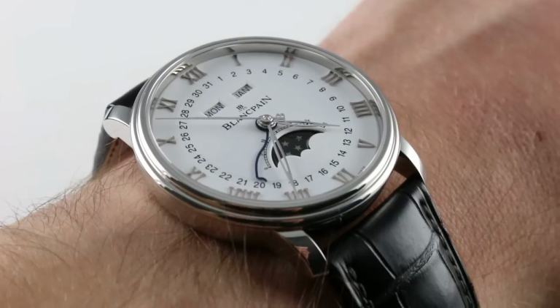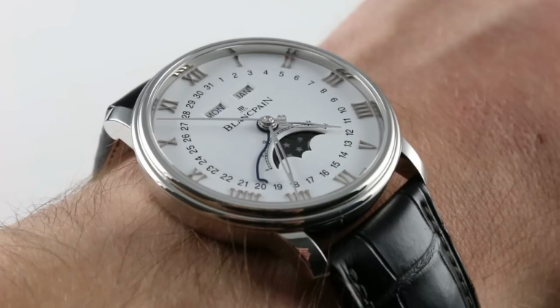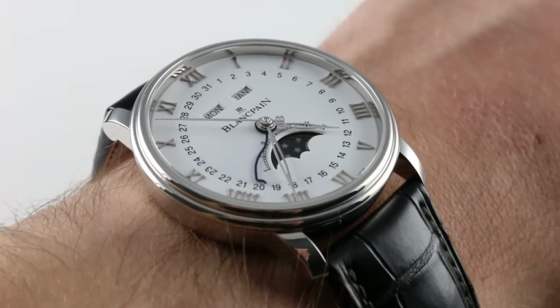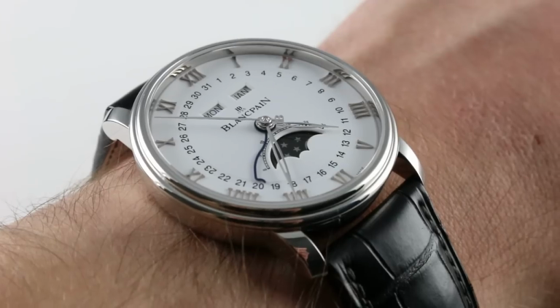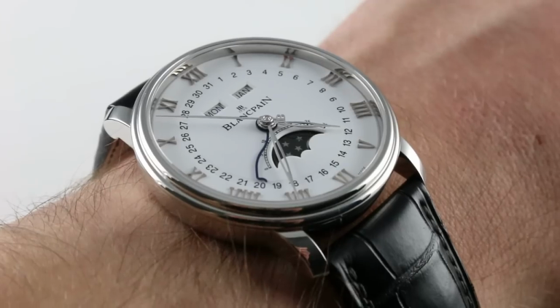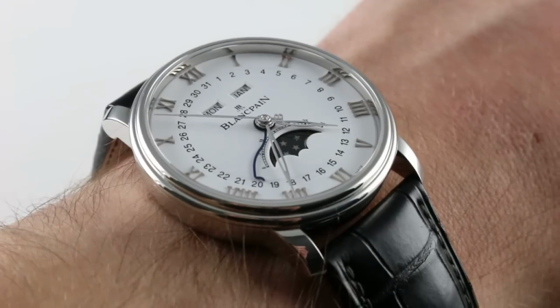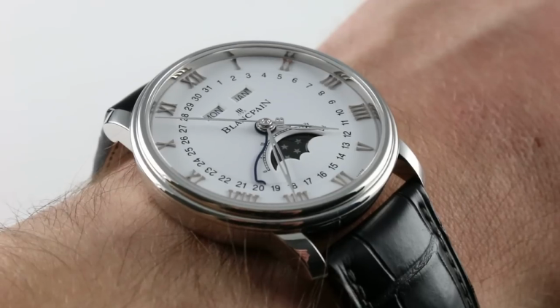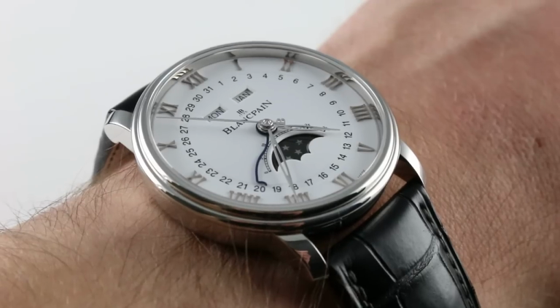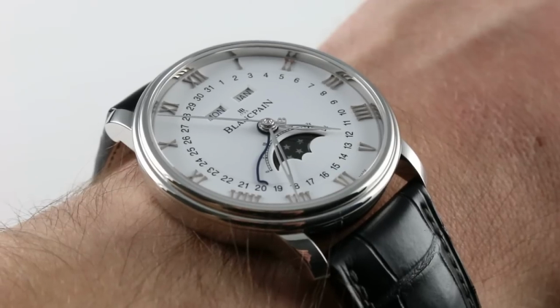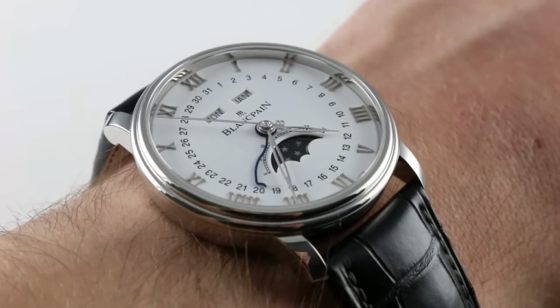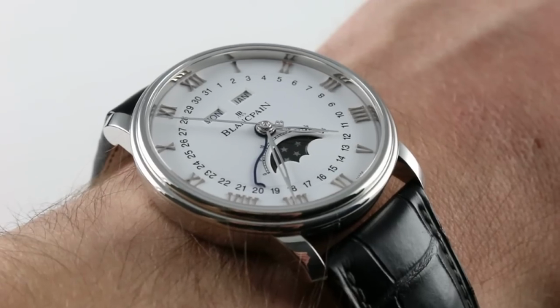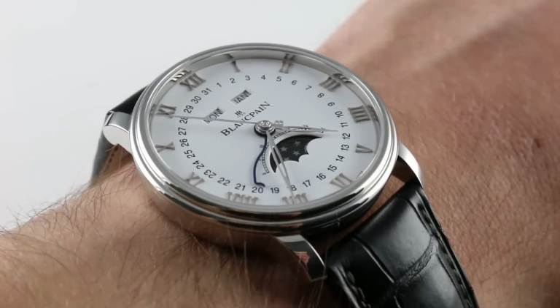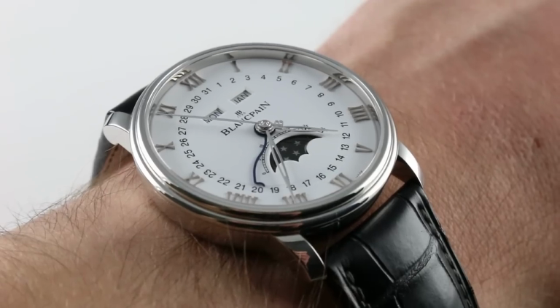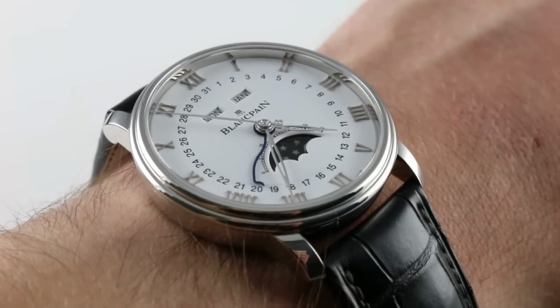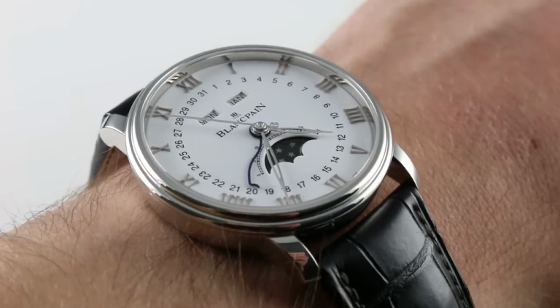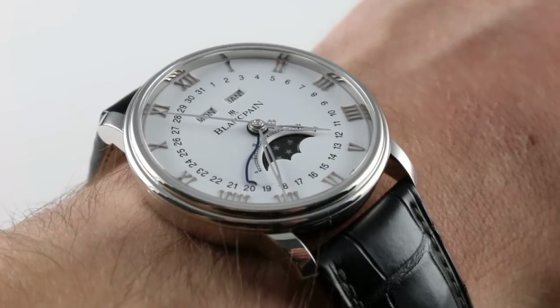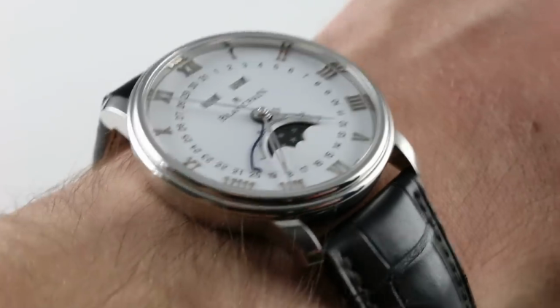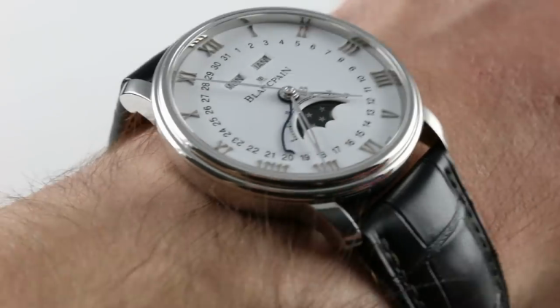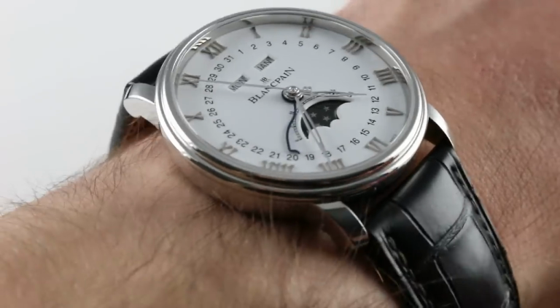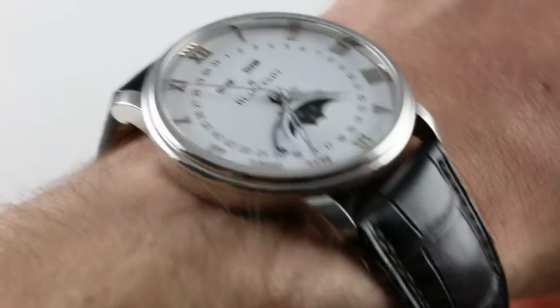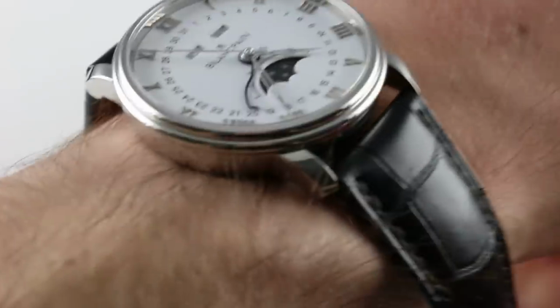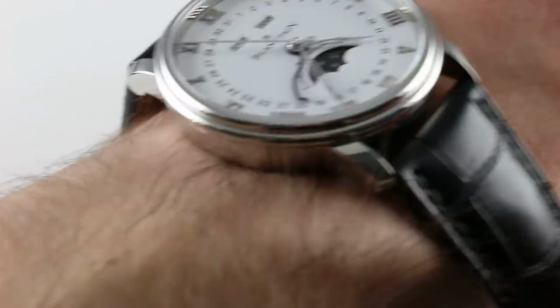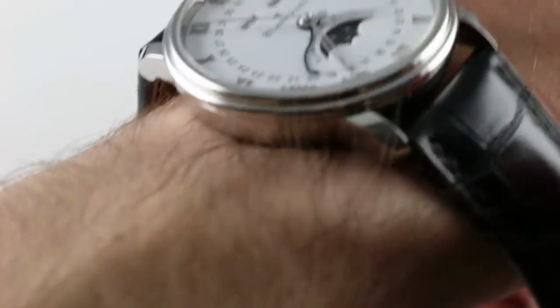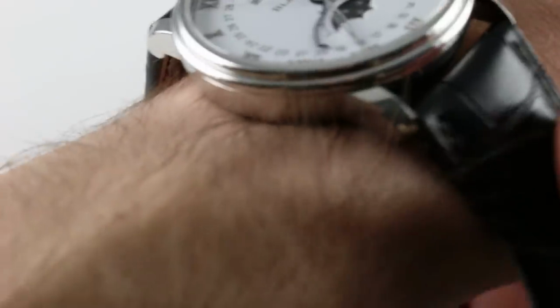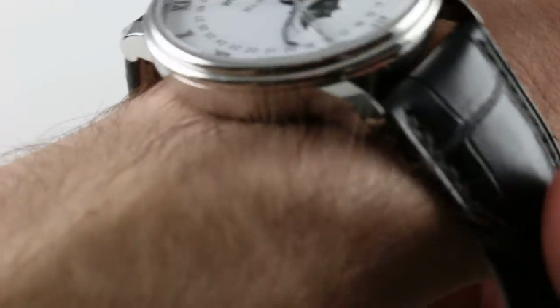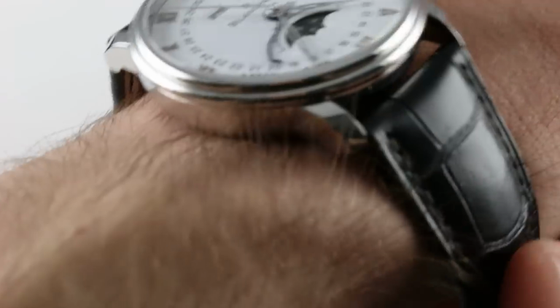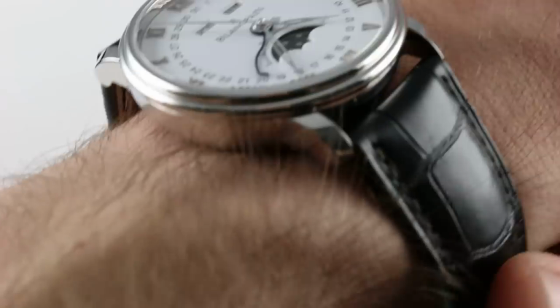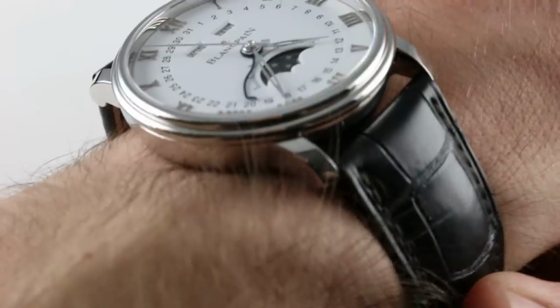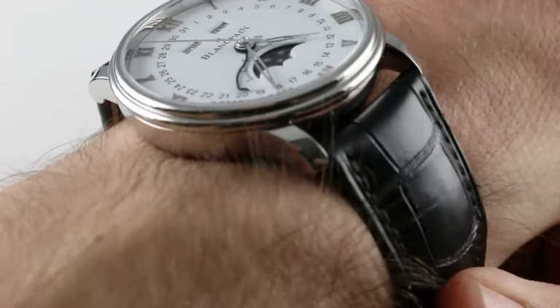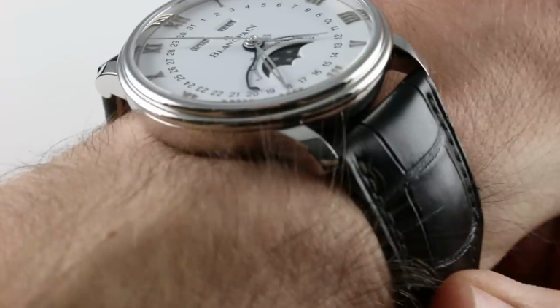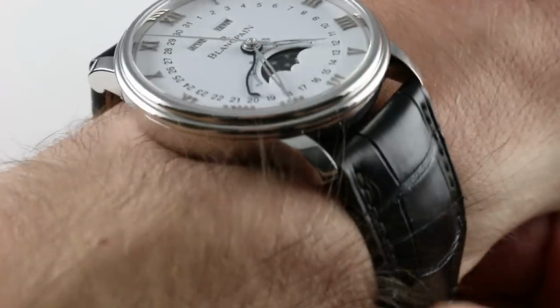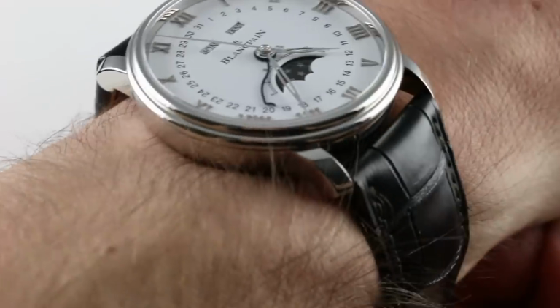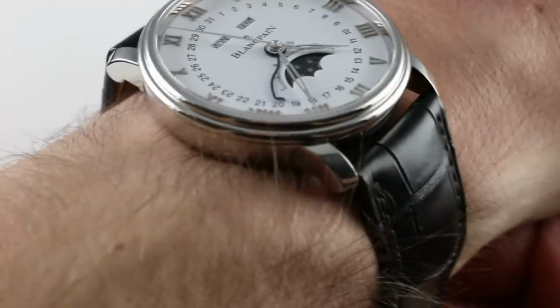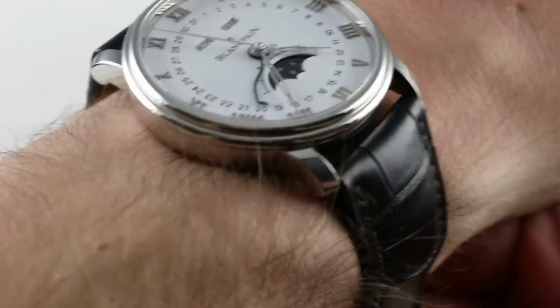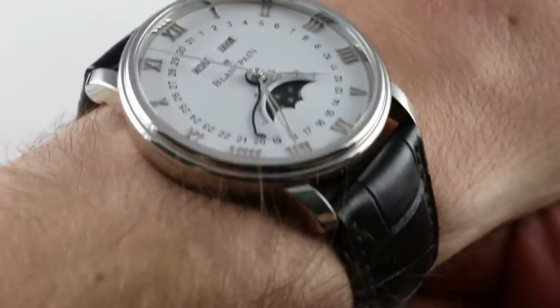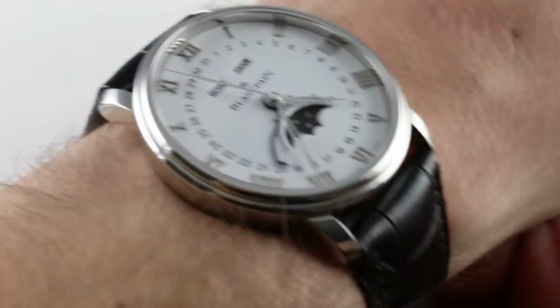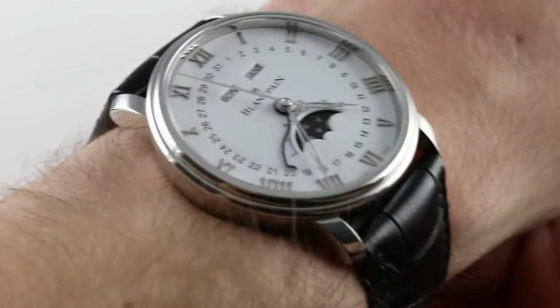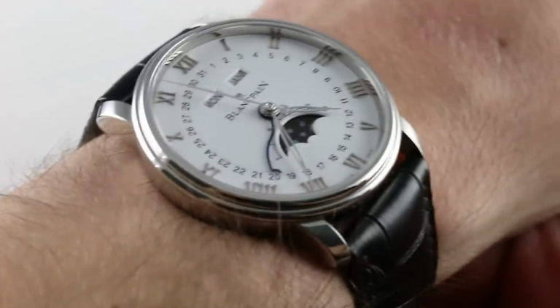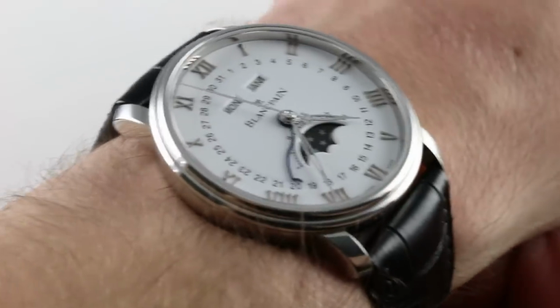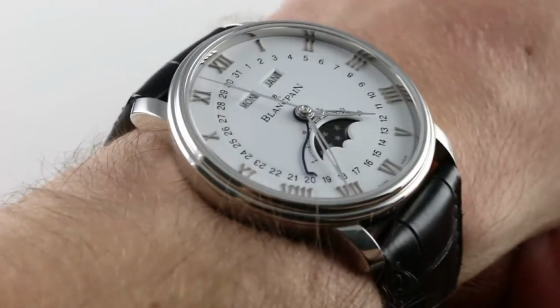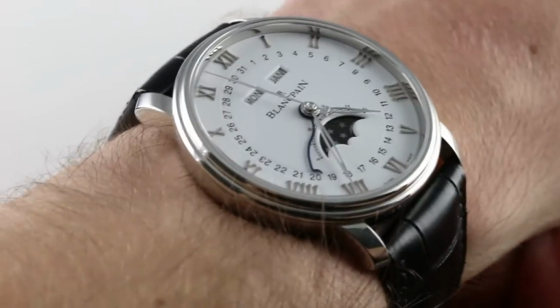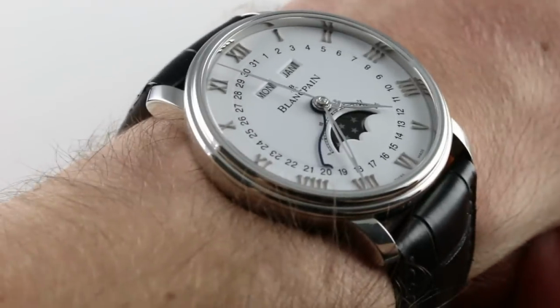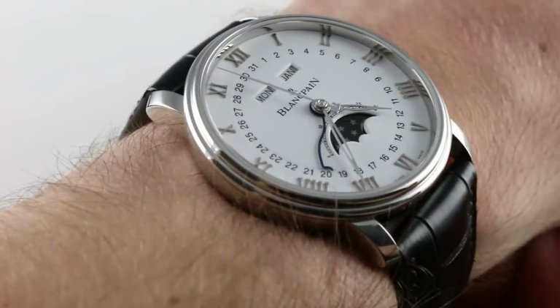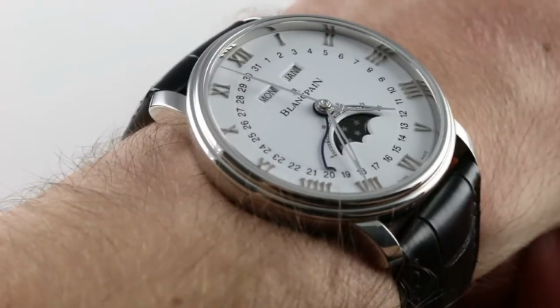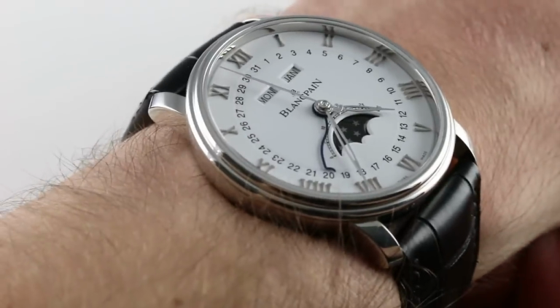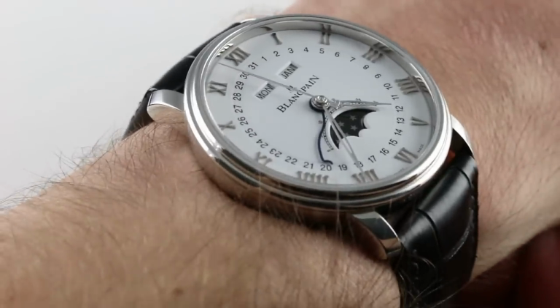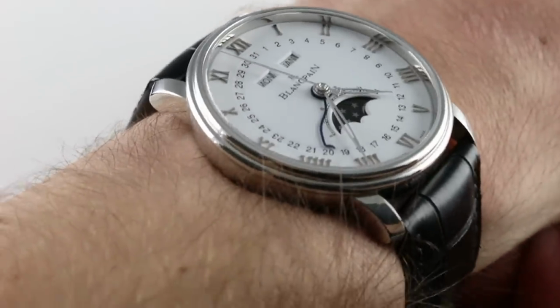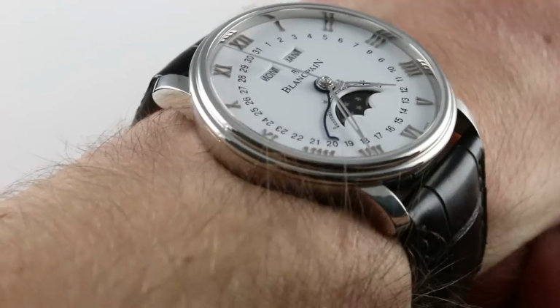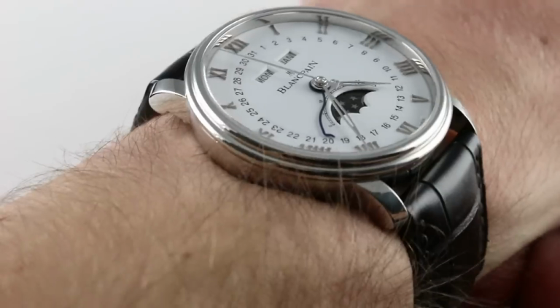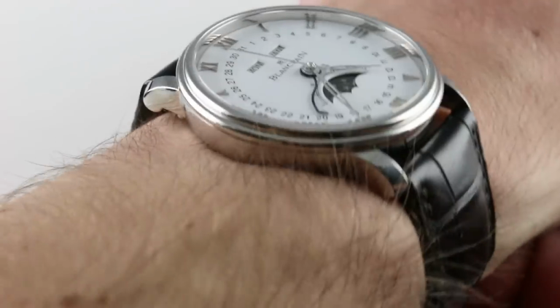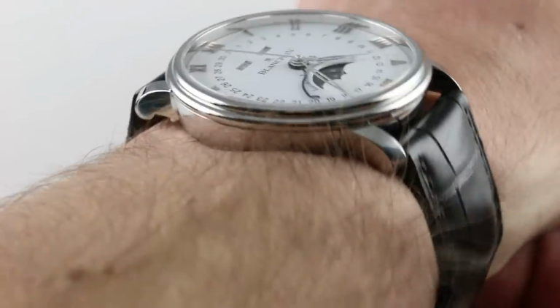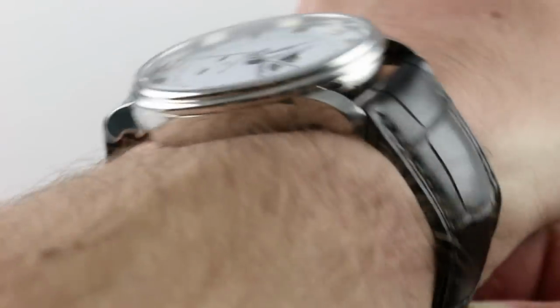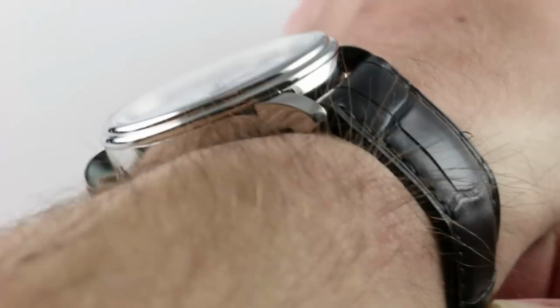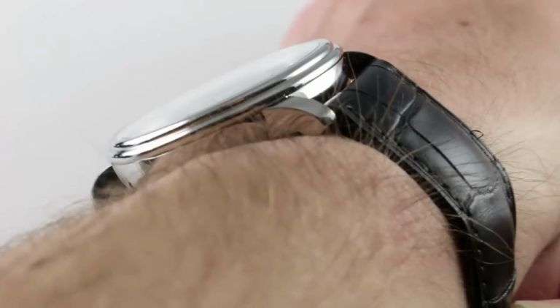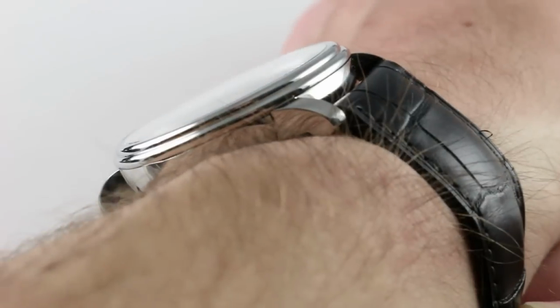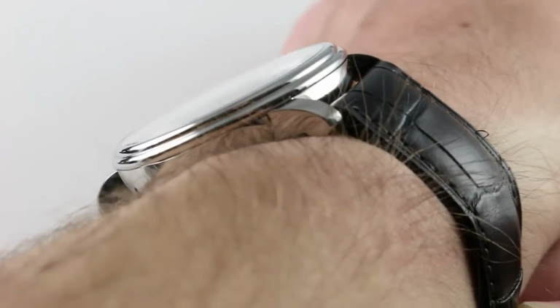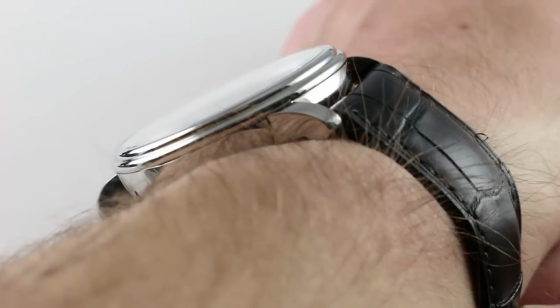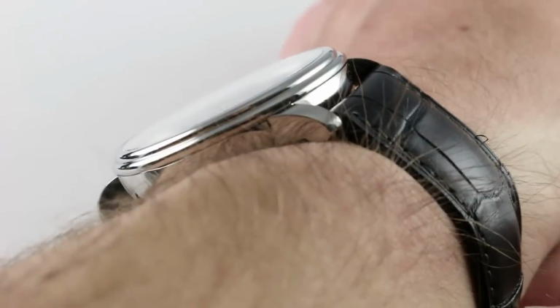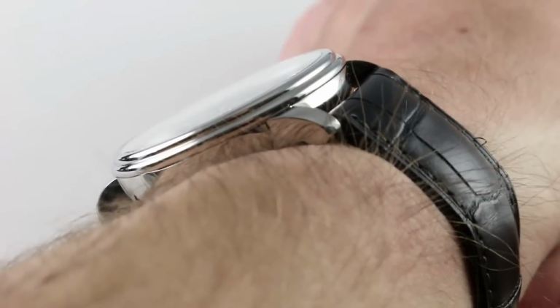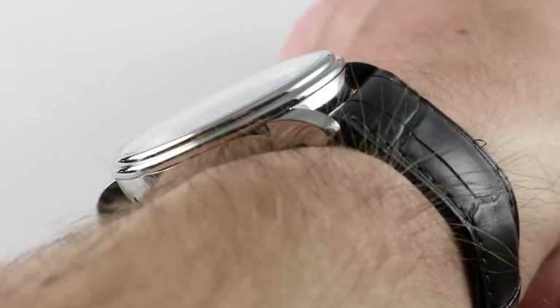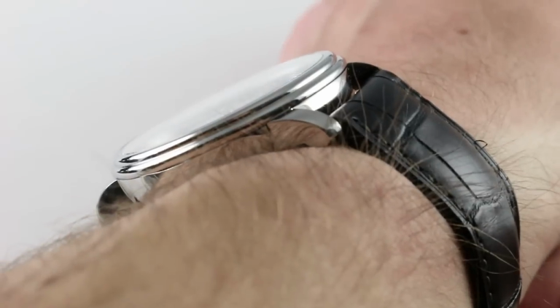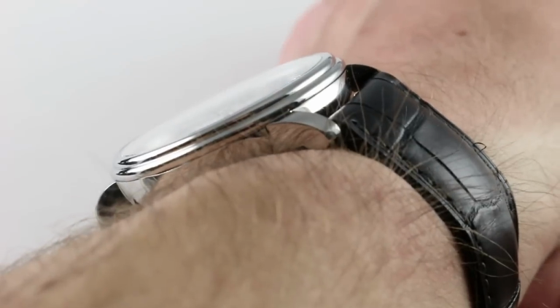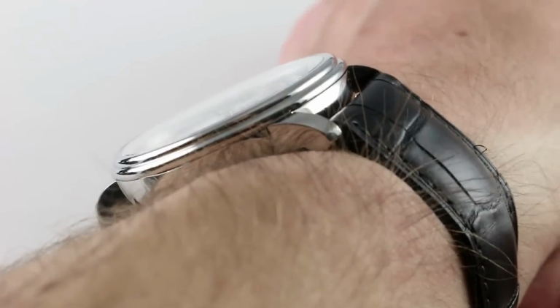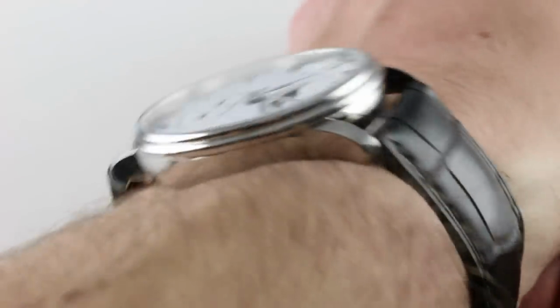Hi, I'm Tim. Welcome to our channel and thanks for logging on. Today we're discussing the Blancpain Villeret Complete Calendar.